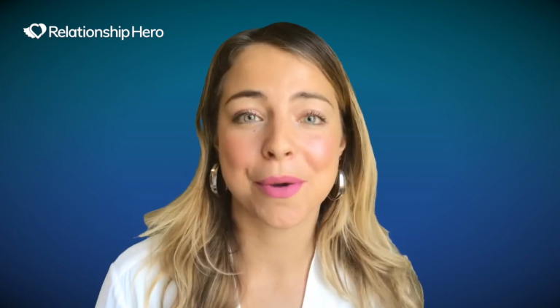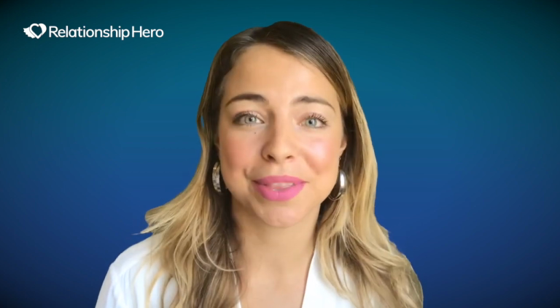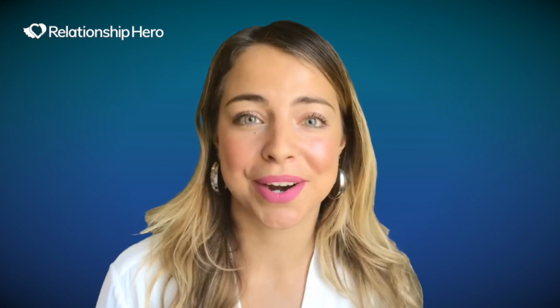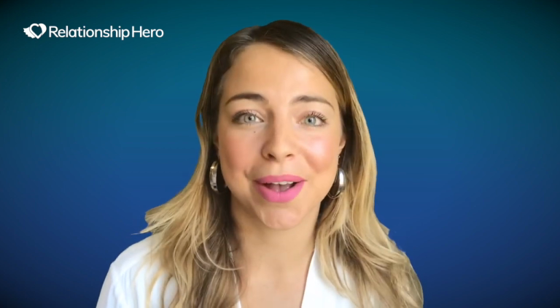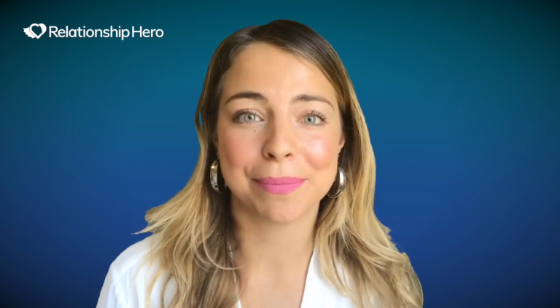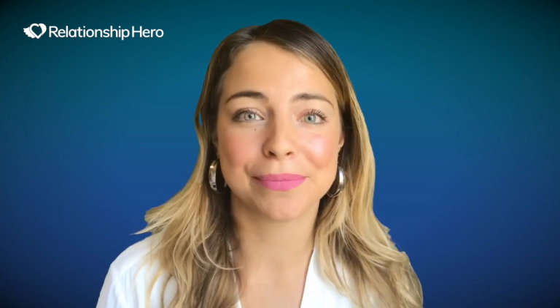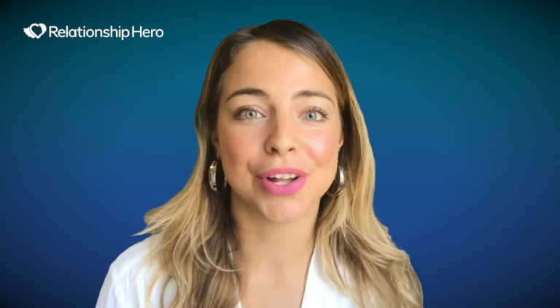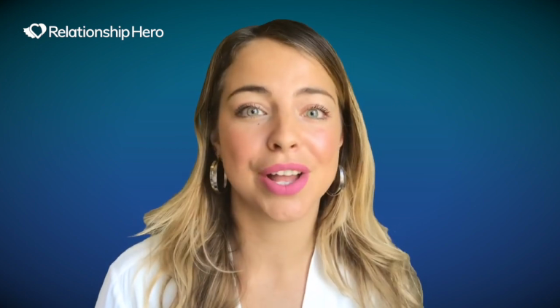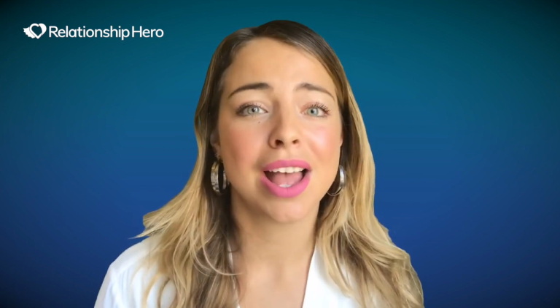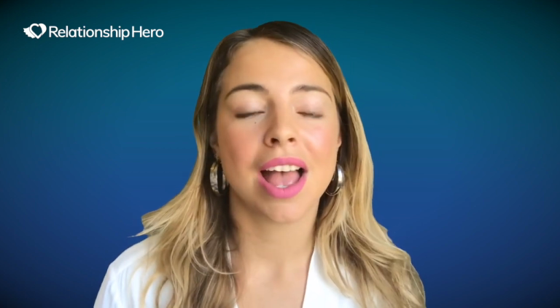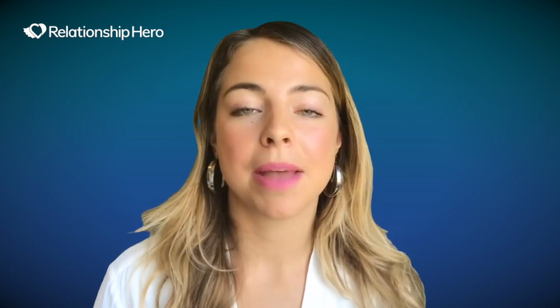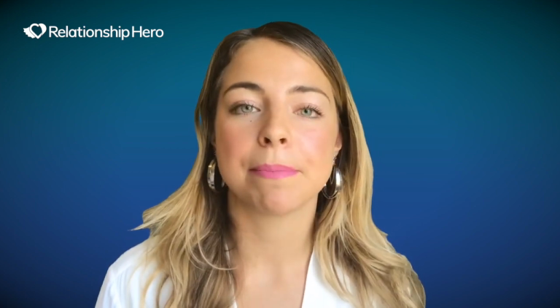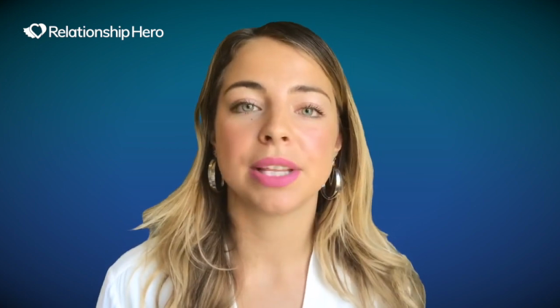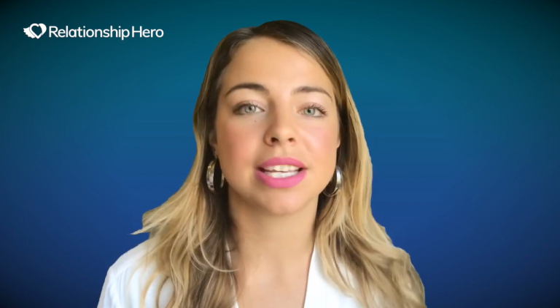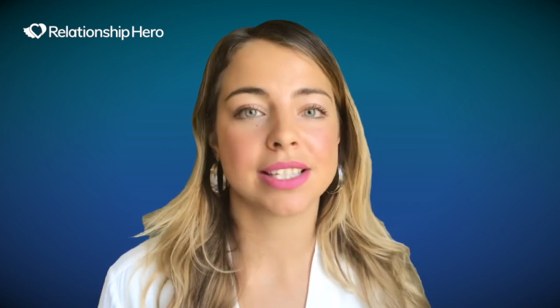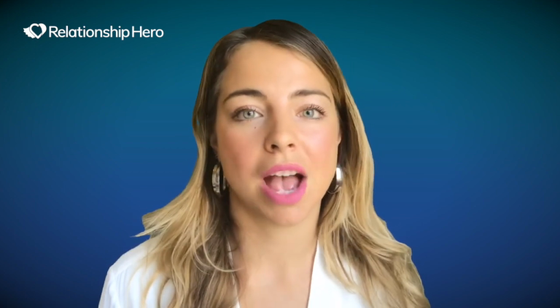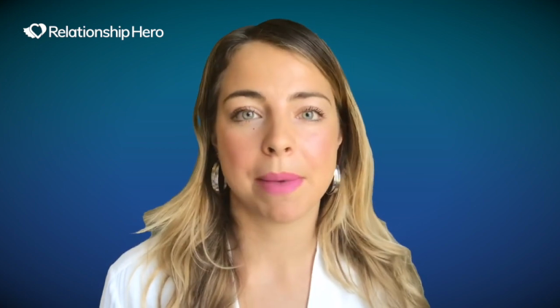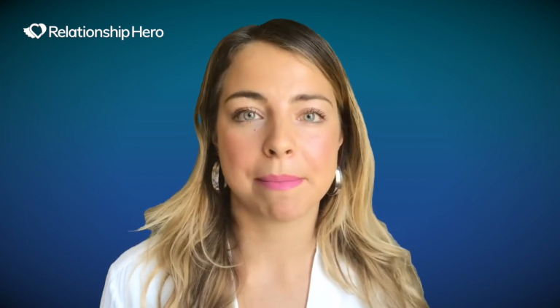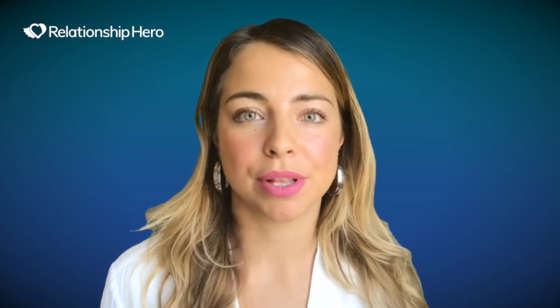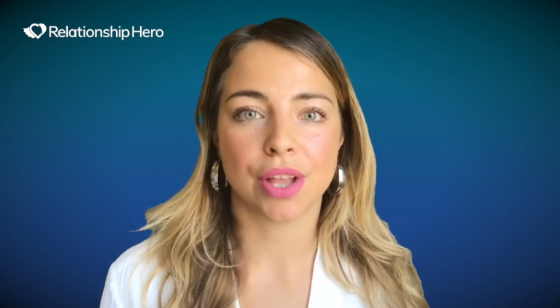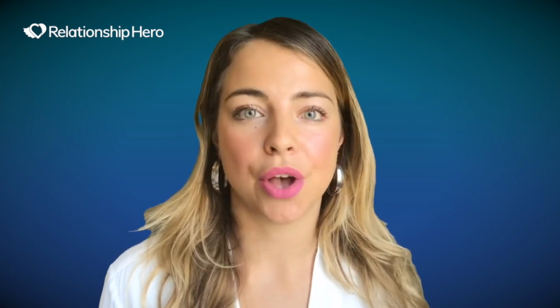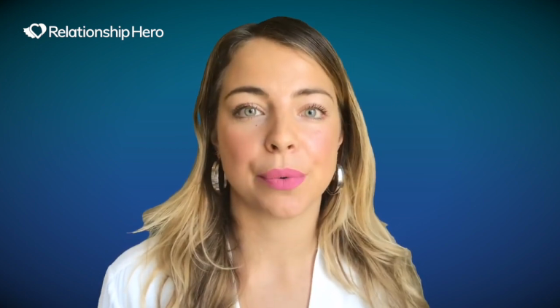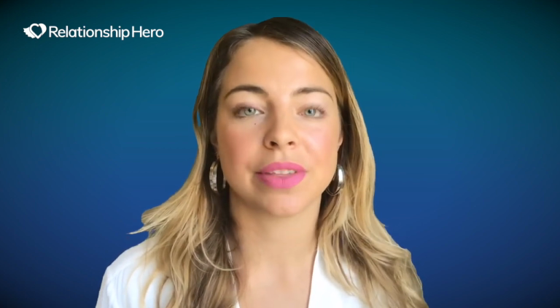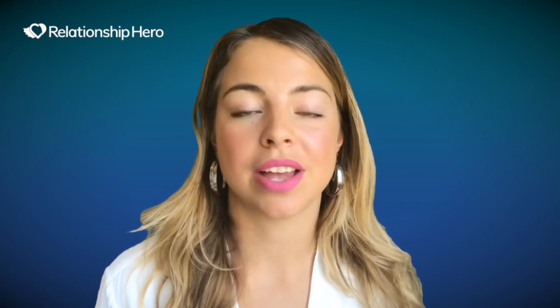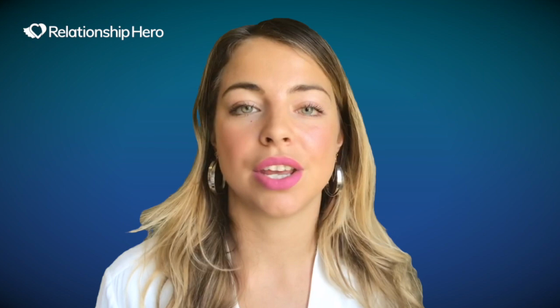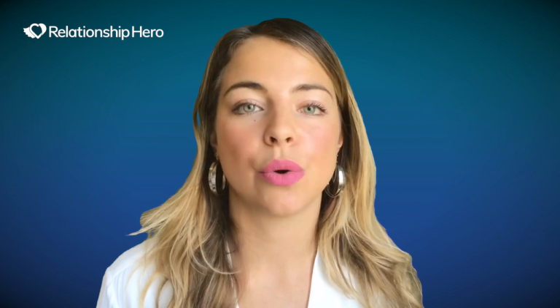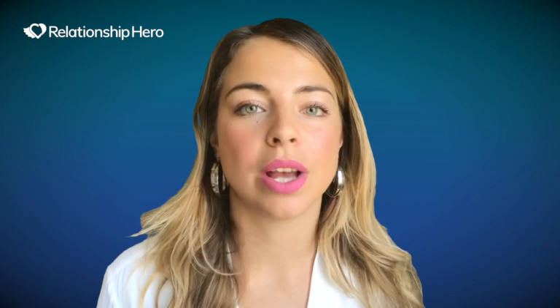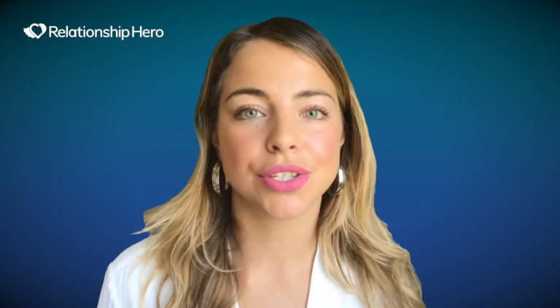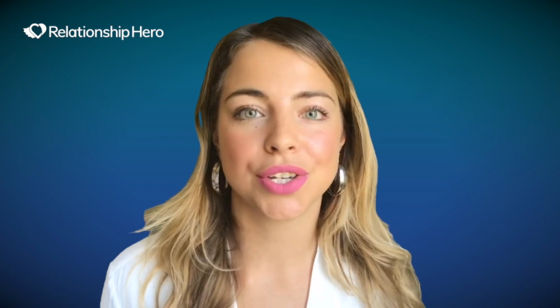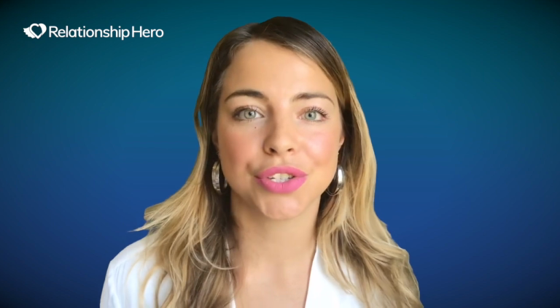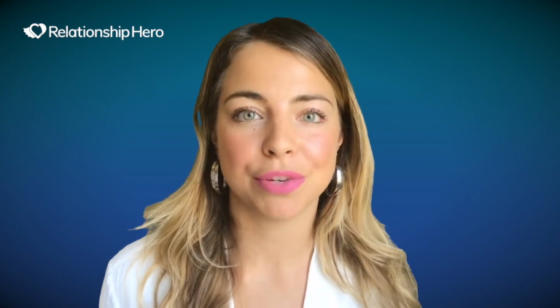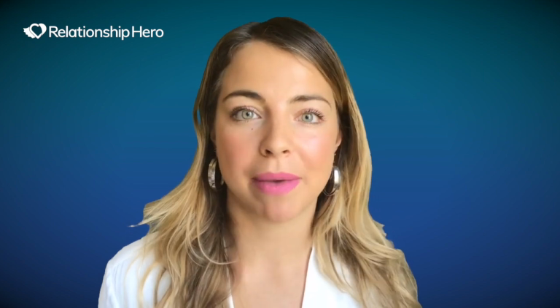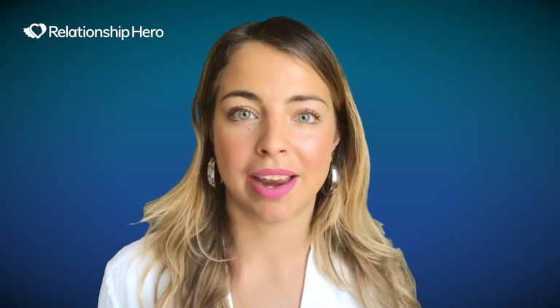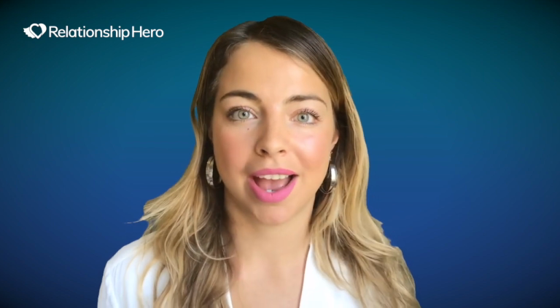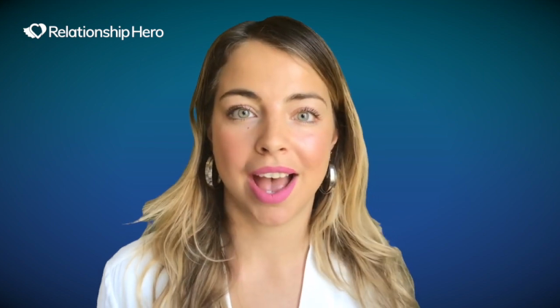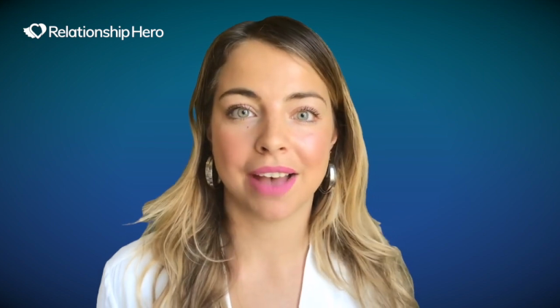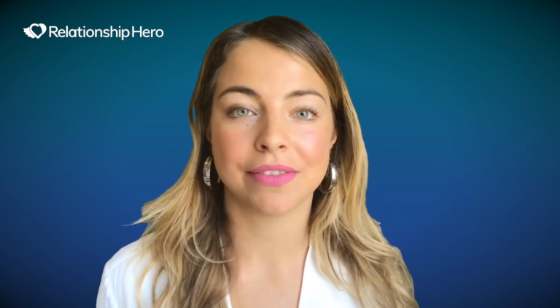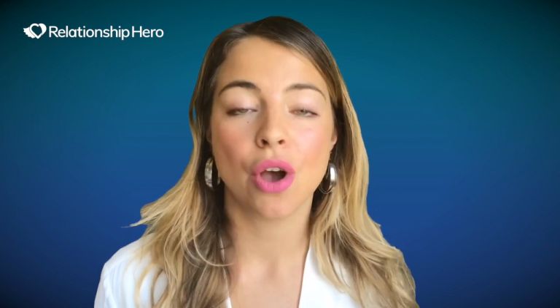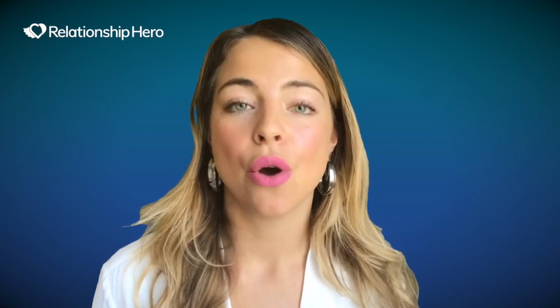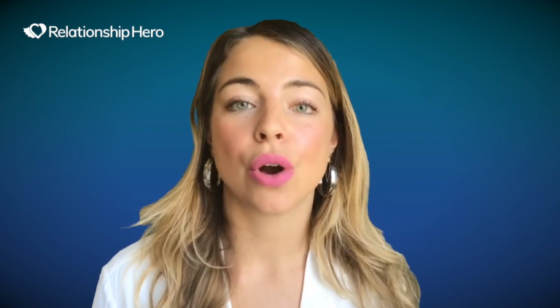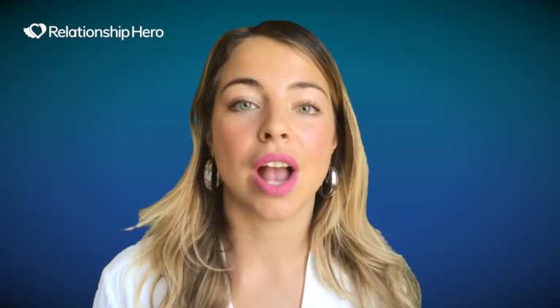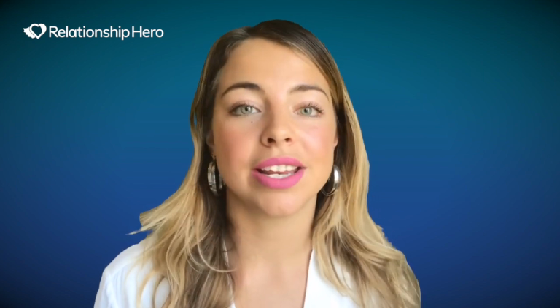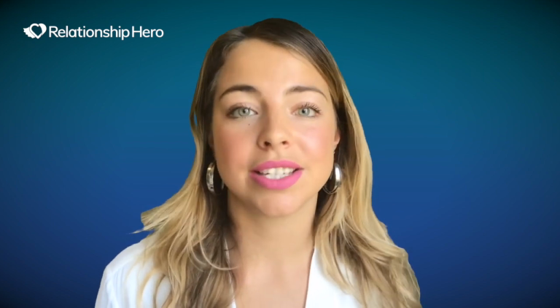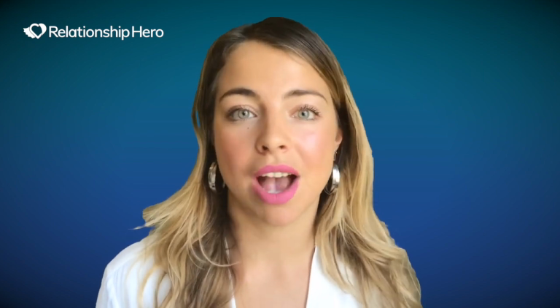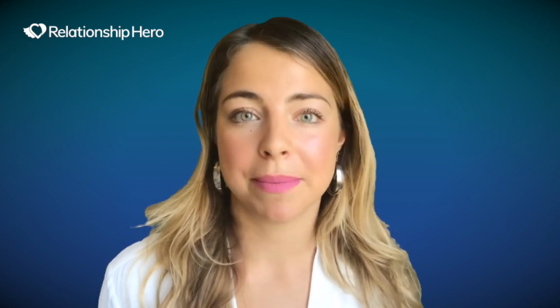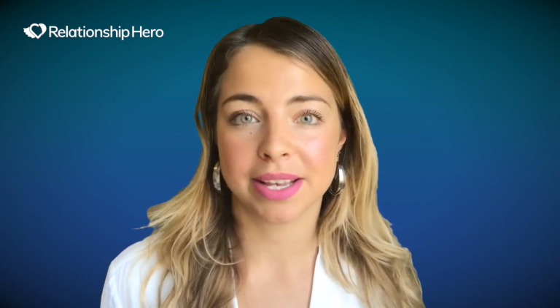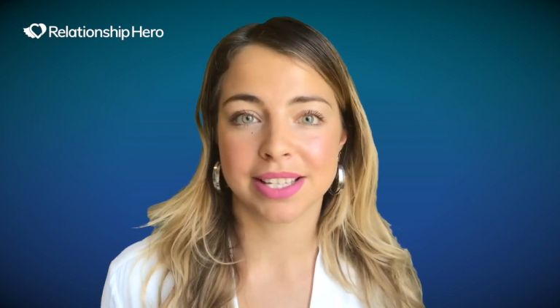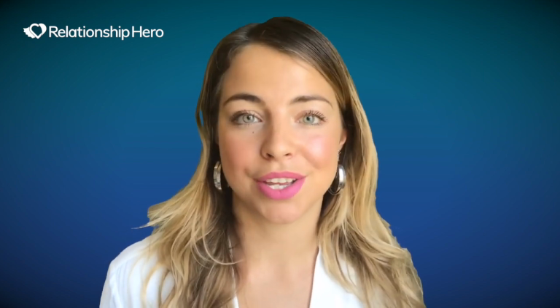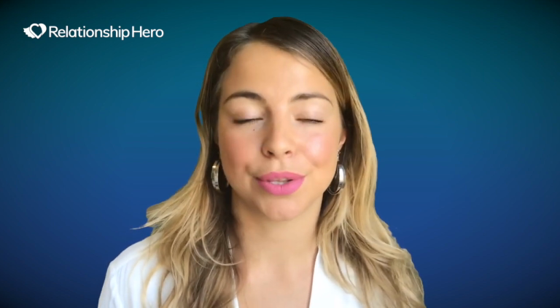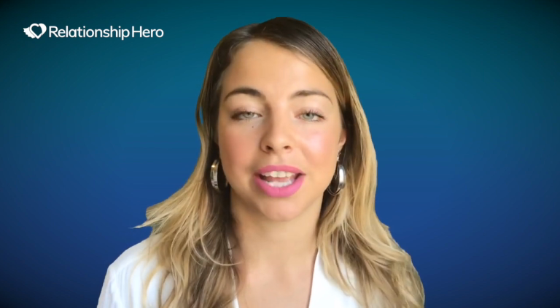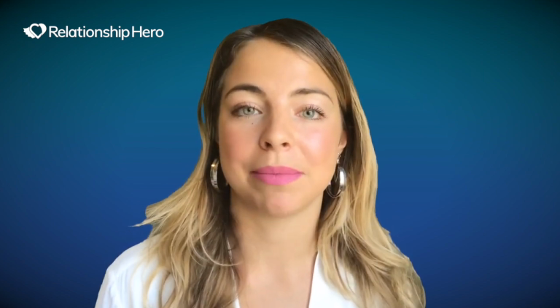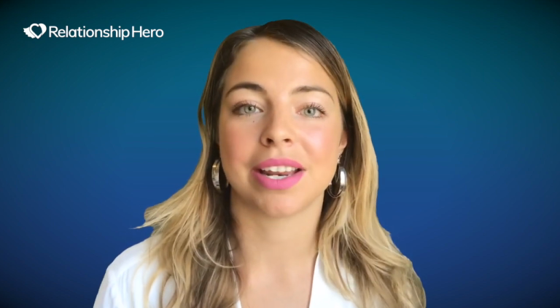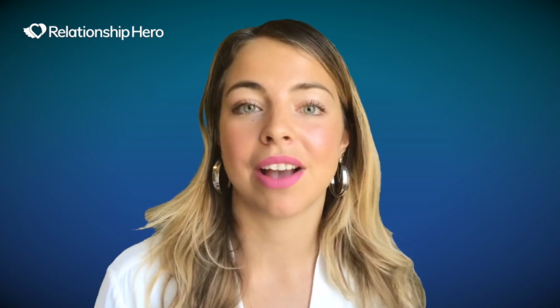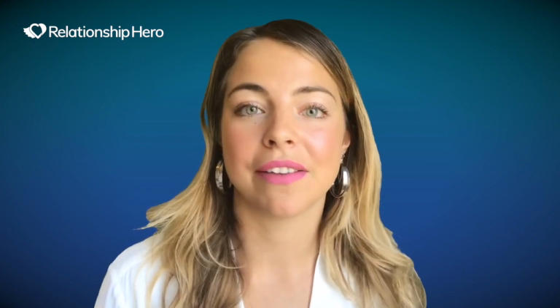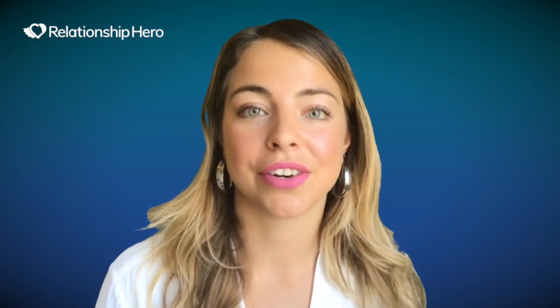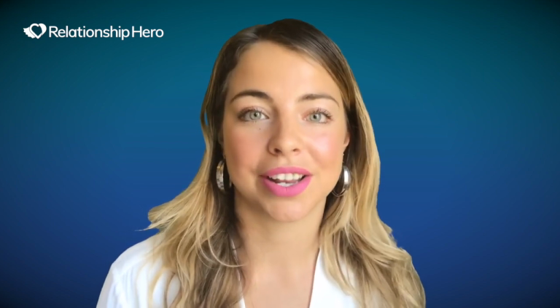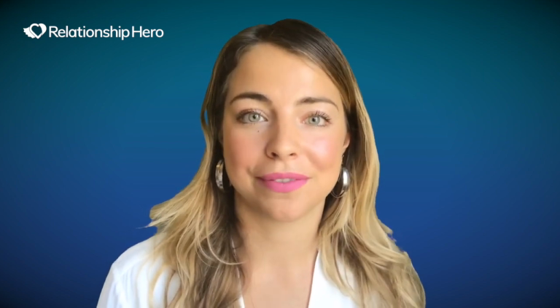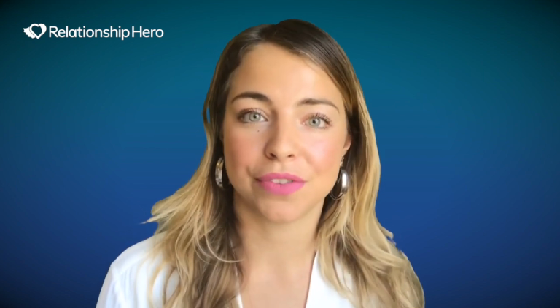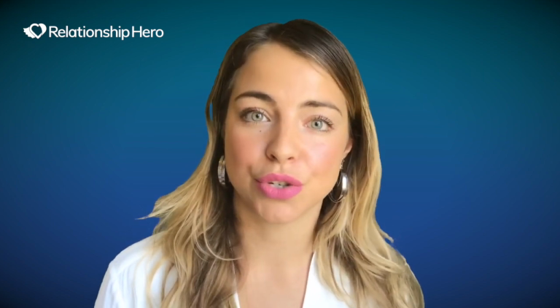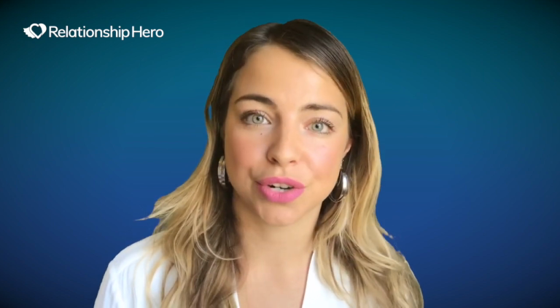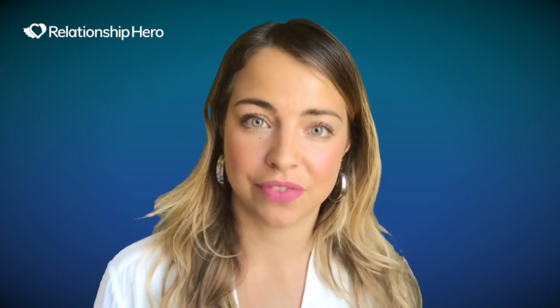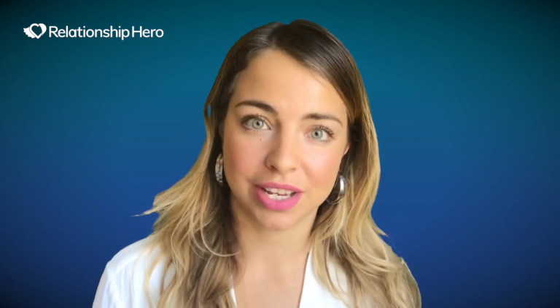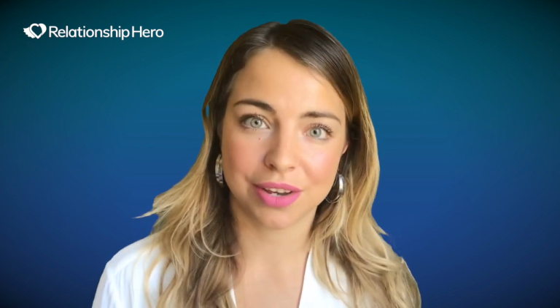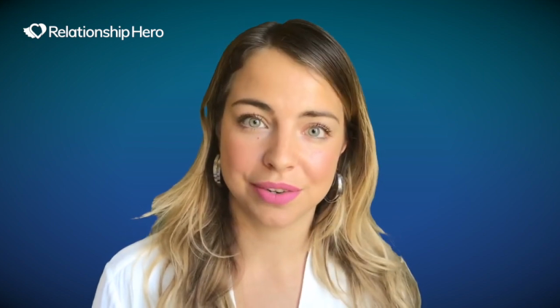I hope you've enjoyed these tips and I hope they're helpful. Please comment below with any questions you might have, or any topics that you'd like me to cover in future videos.